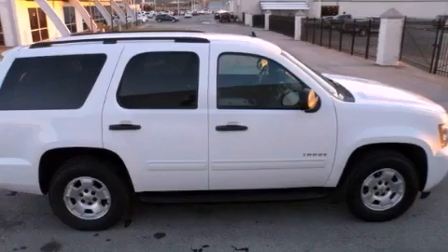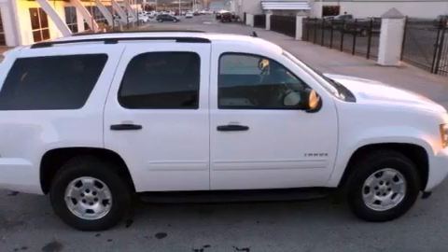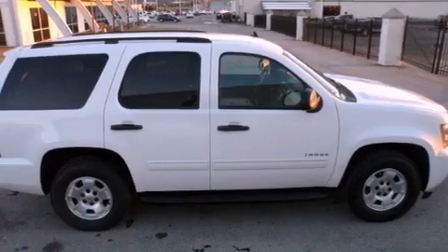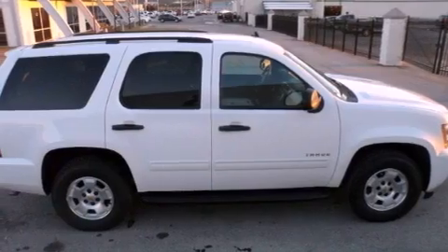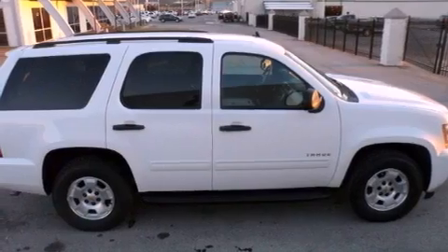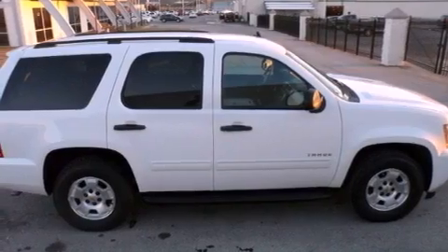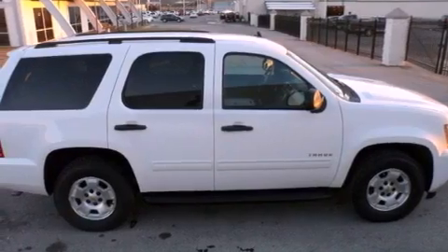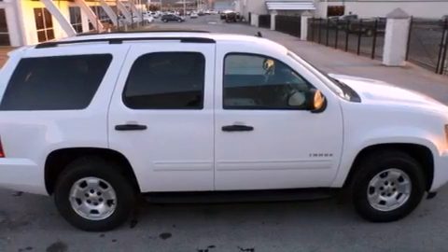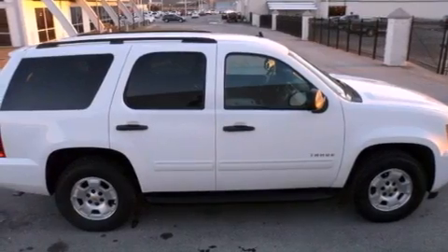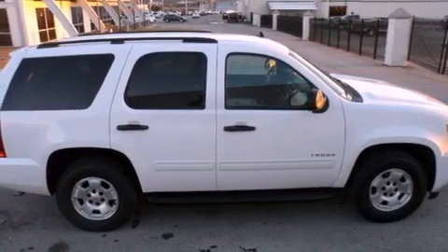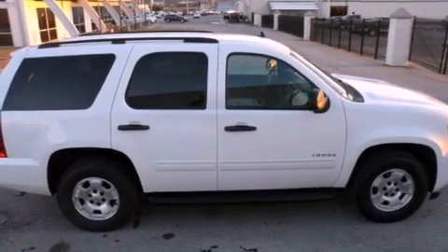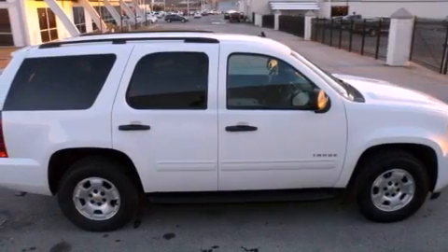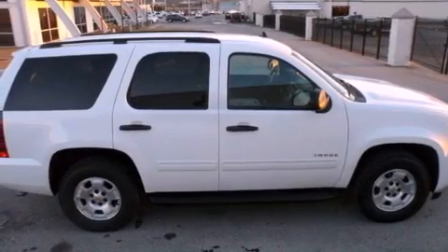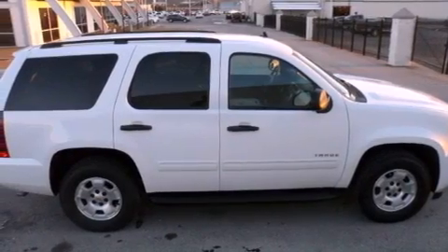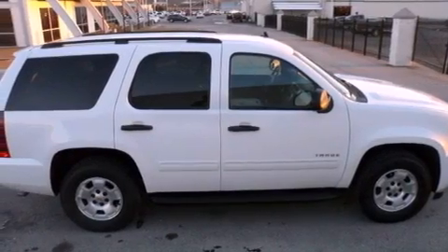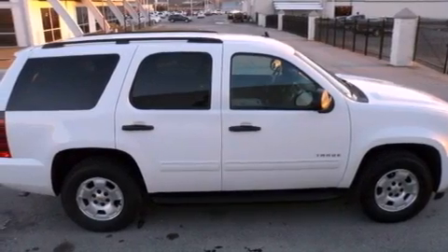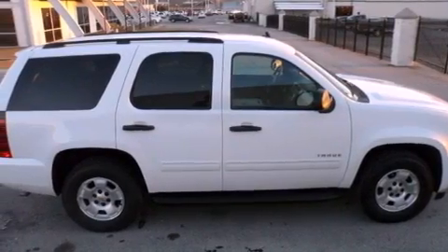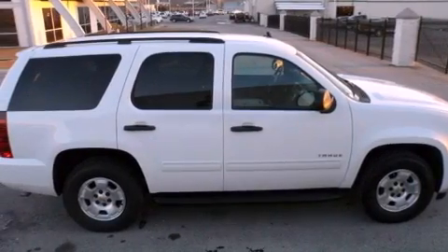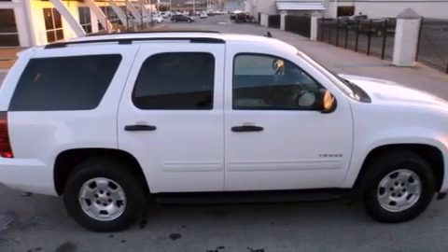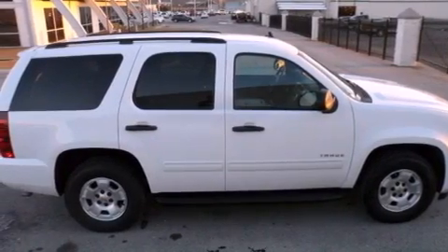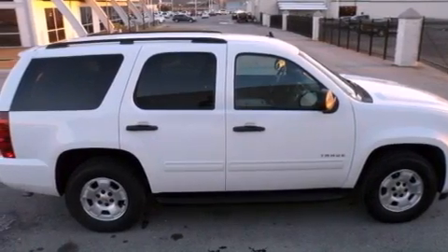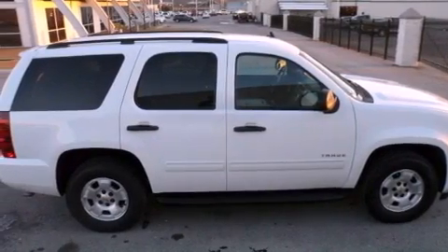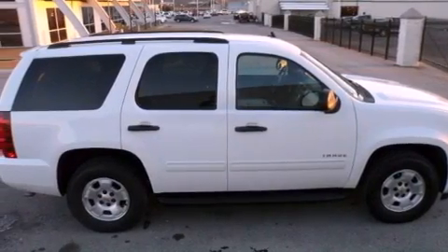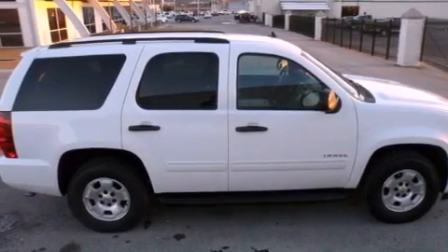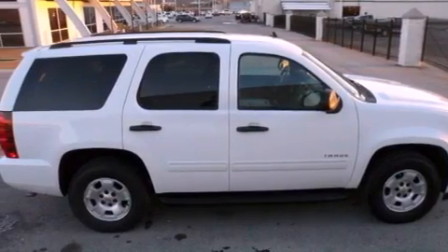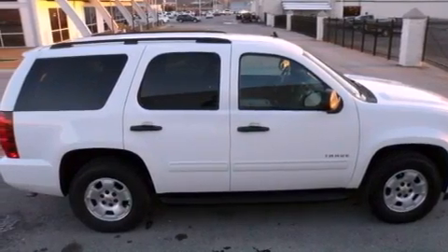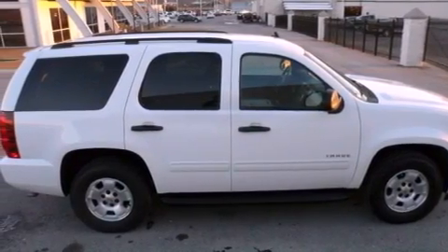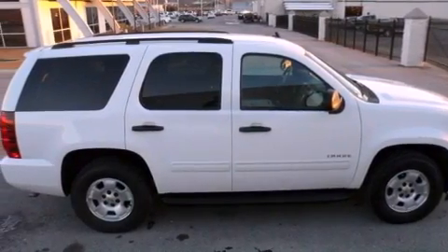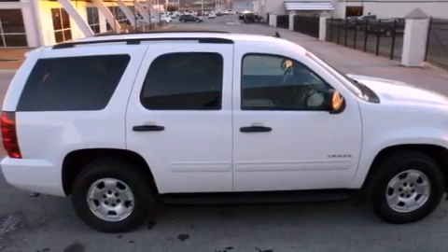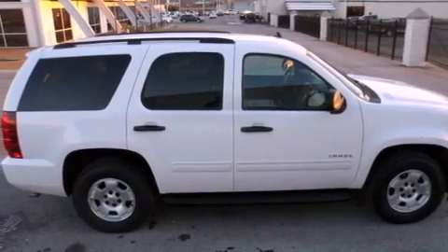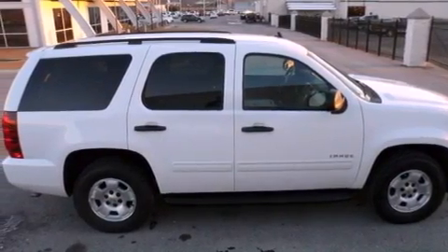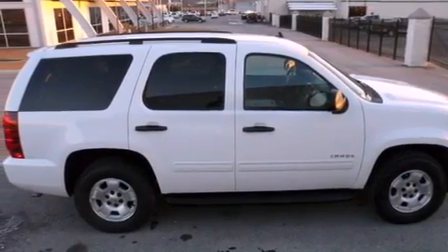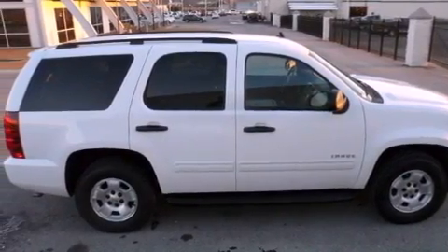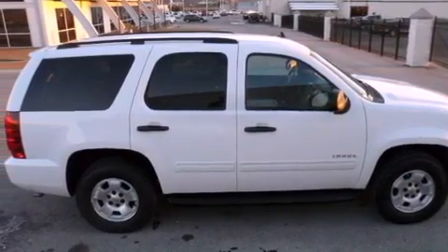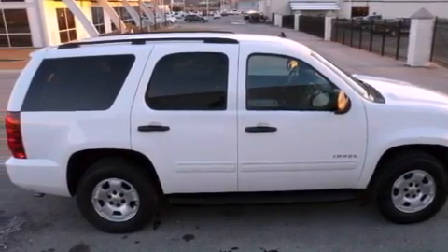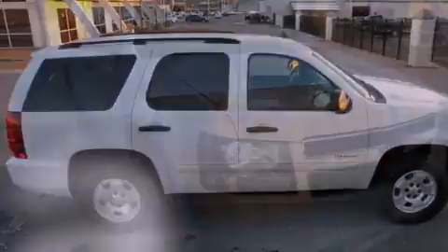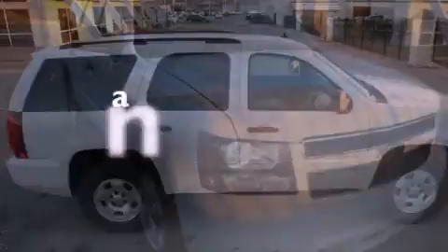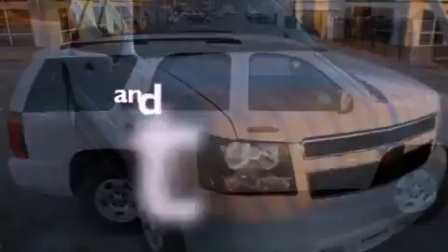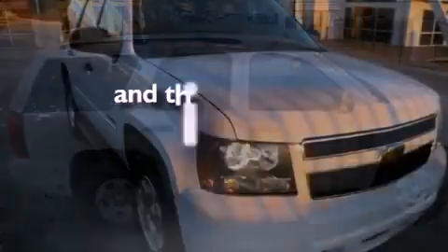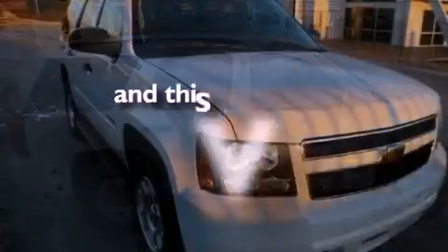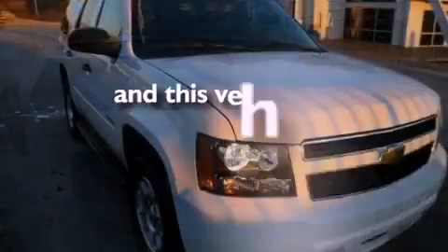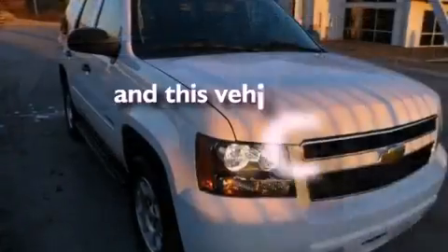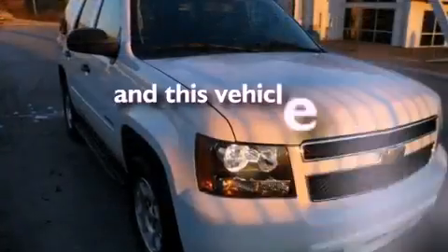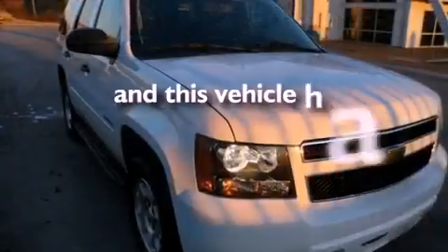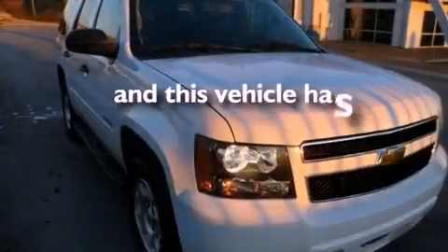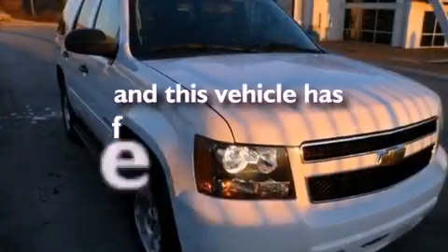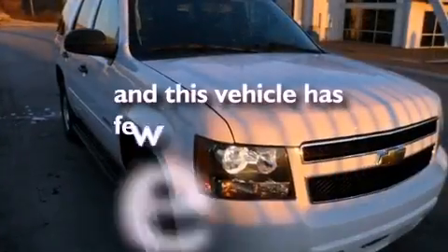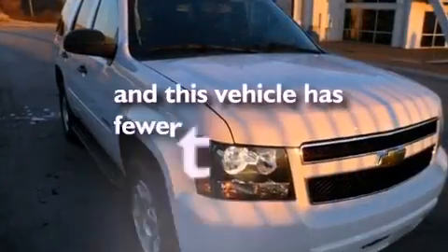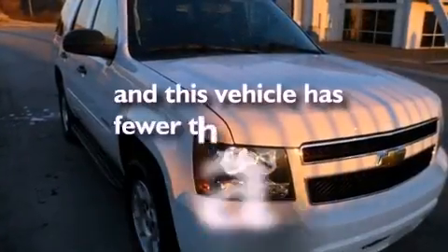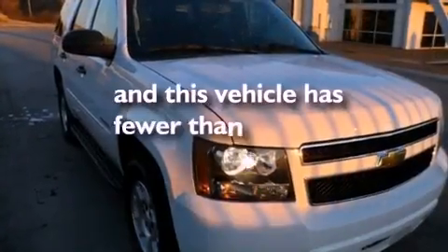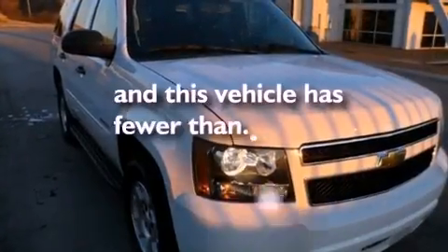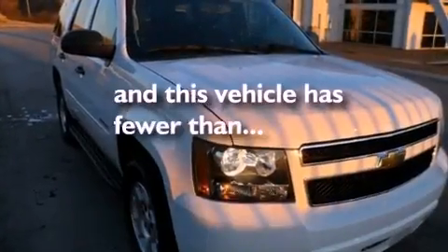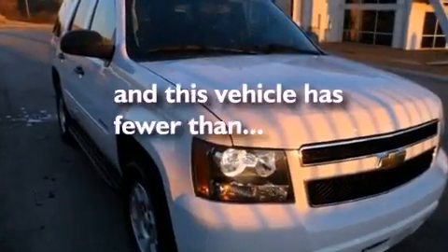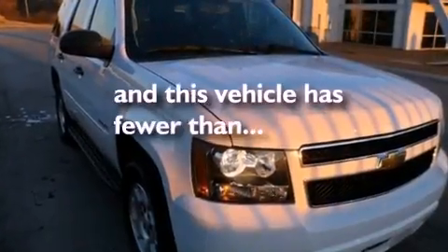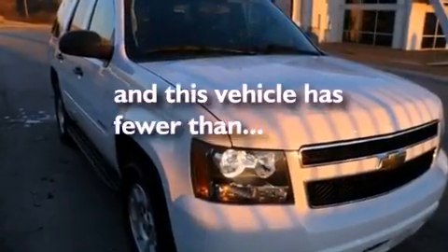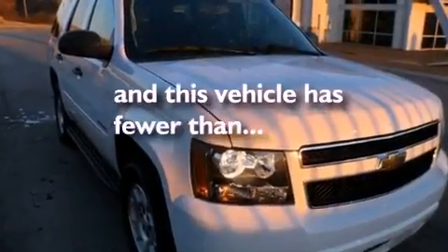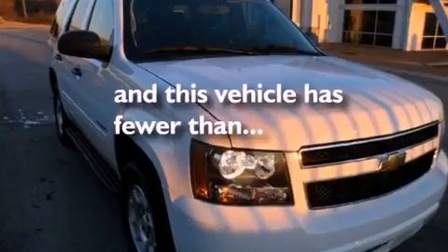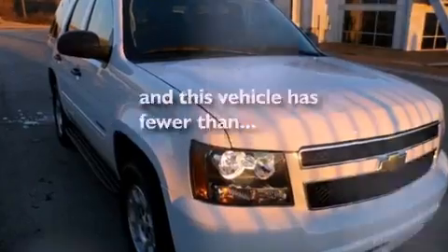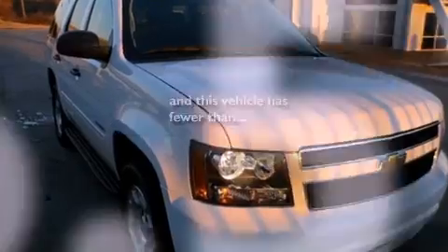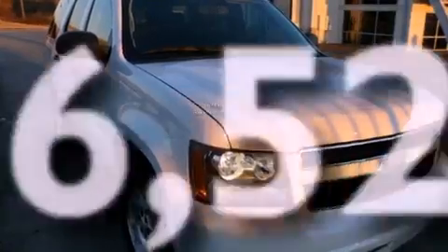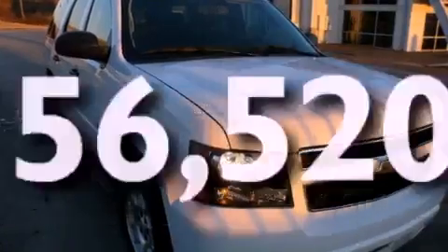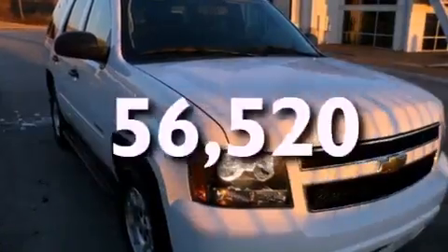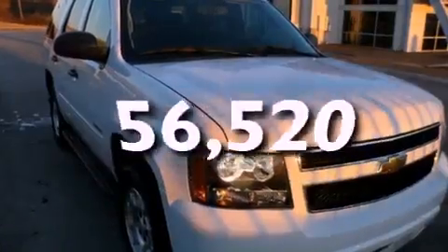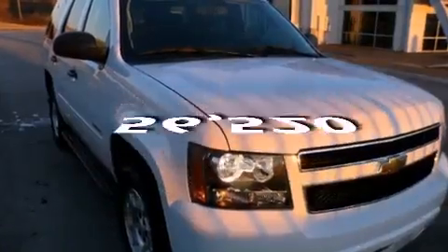An illuminated passenger side vanity mirror, tinted glass, OnStar, air conditioning, and this vehicle has fewer than 57,000 miles on the odometer.